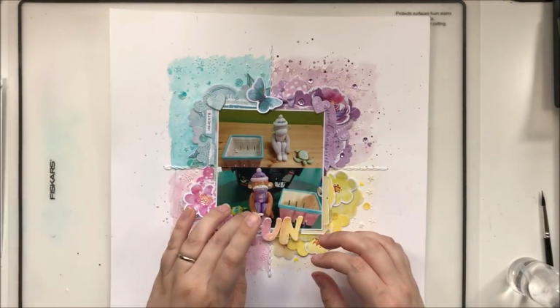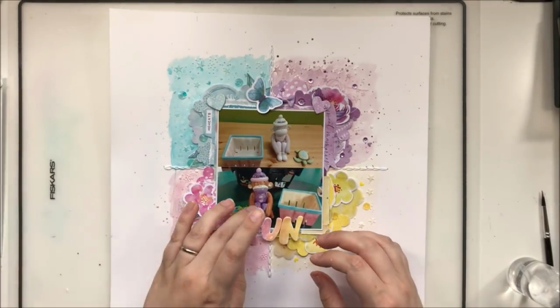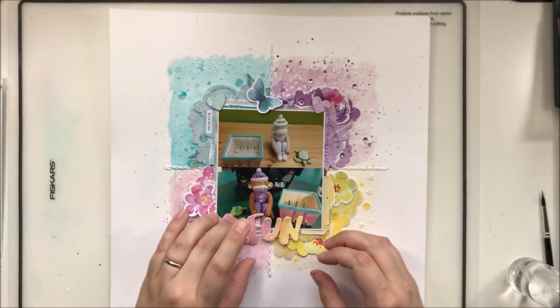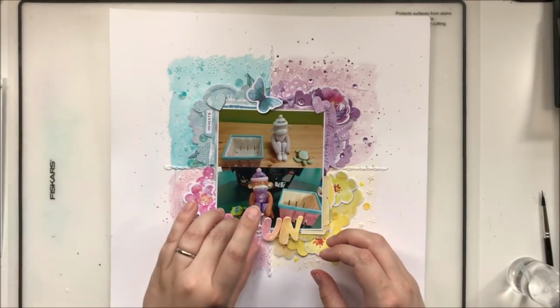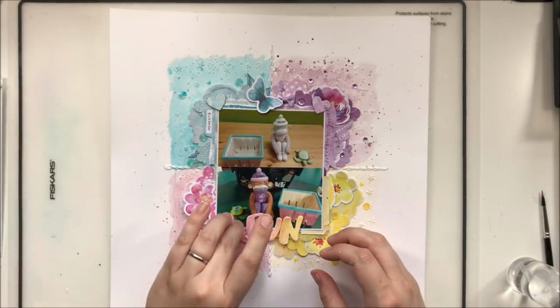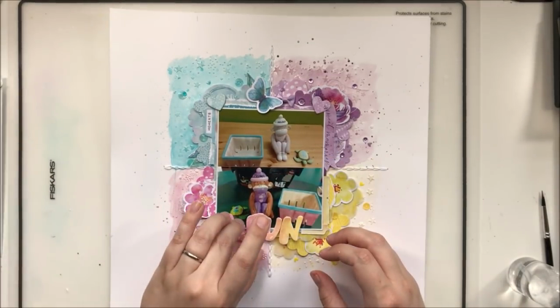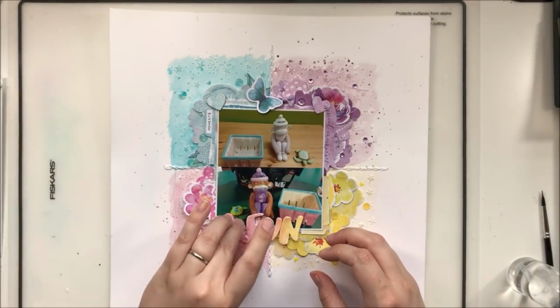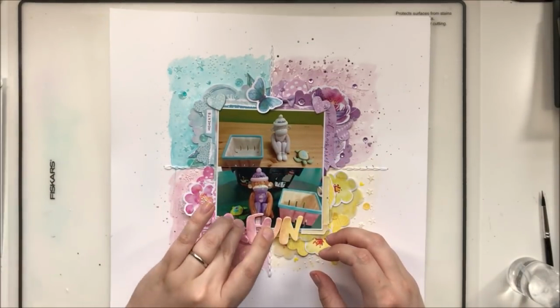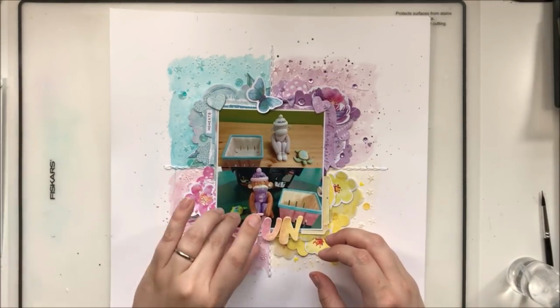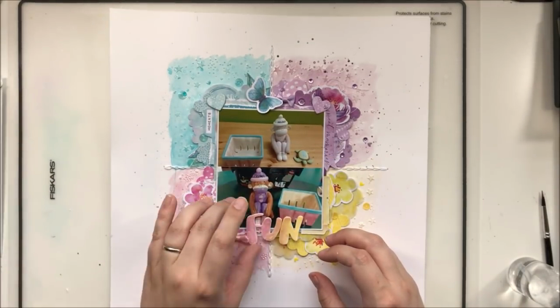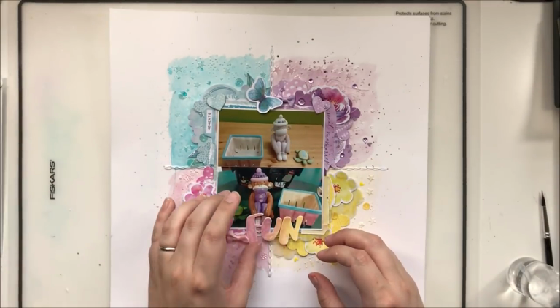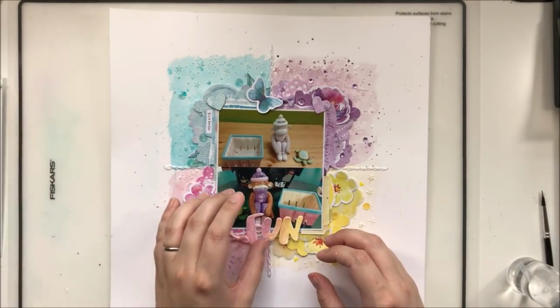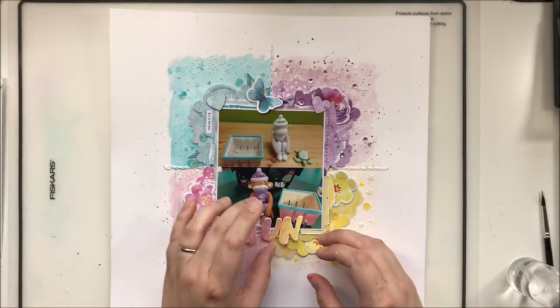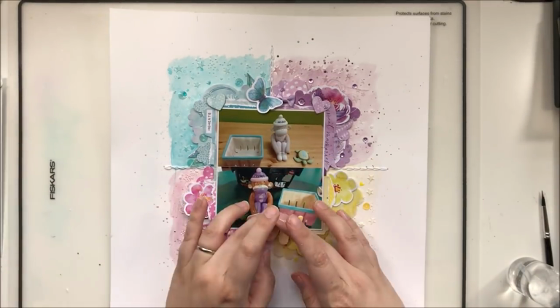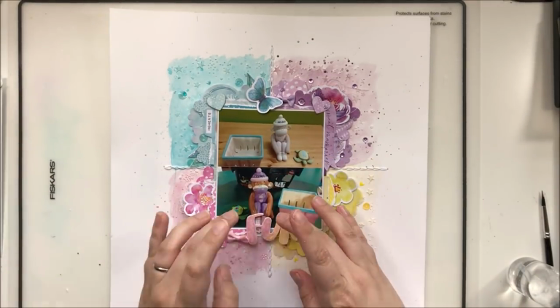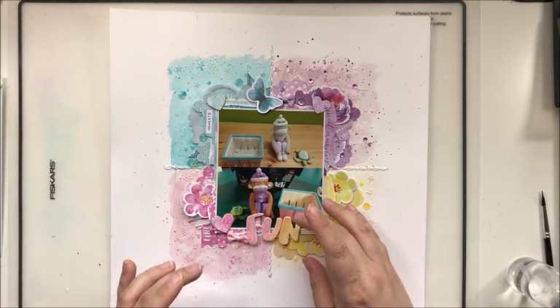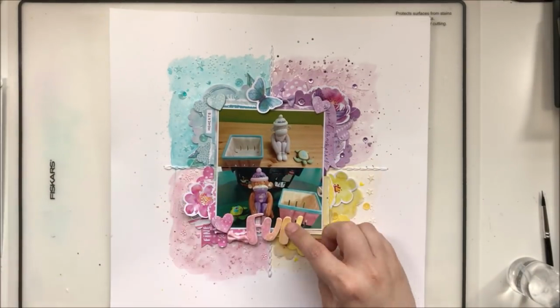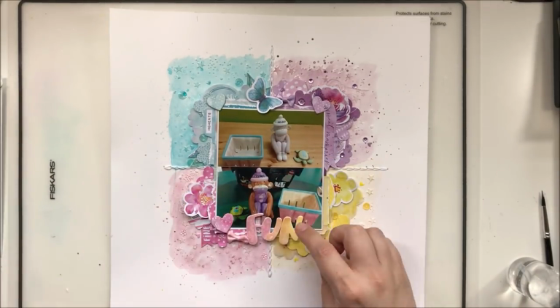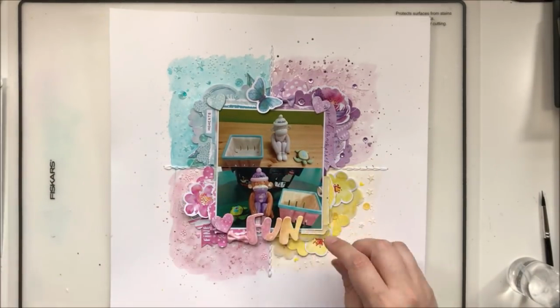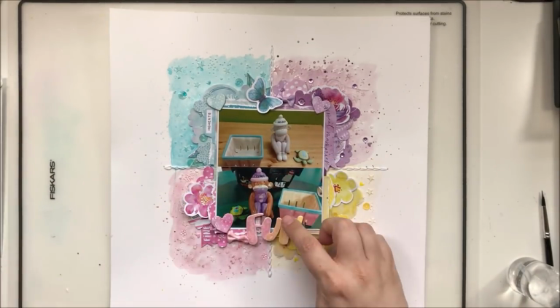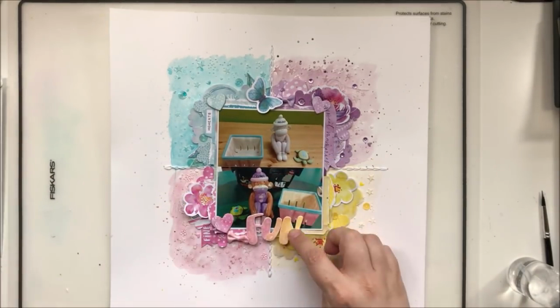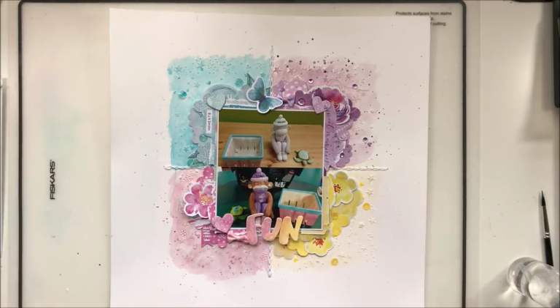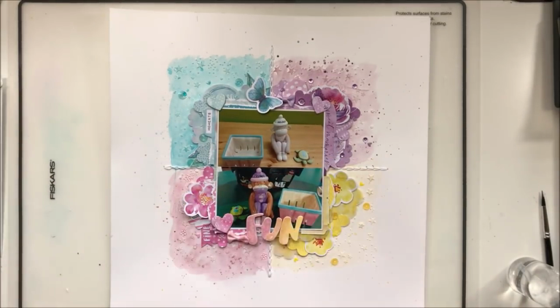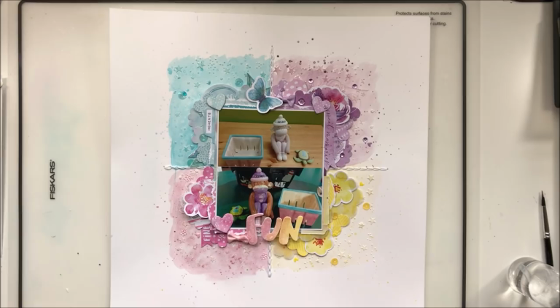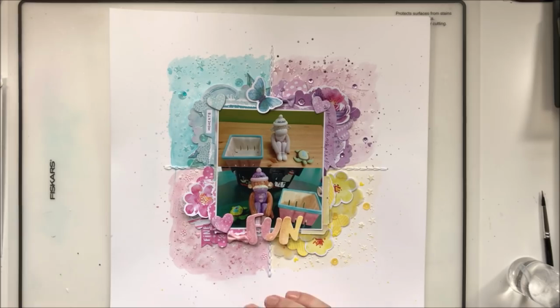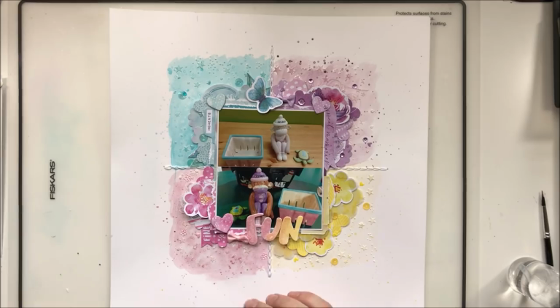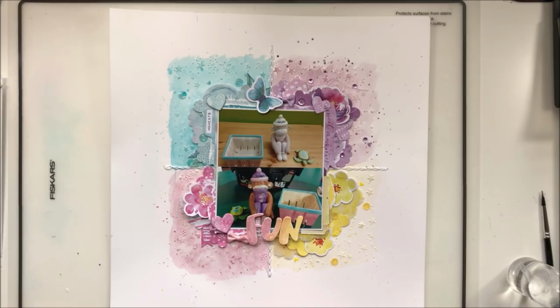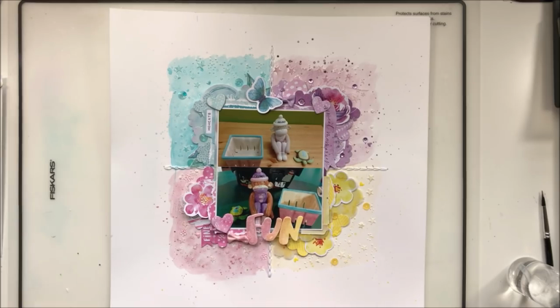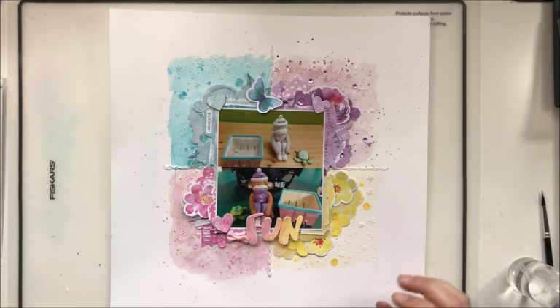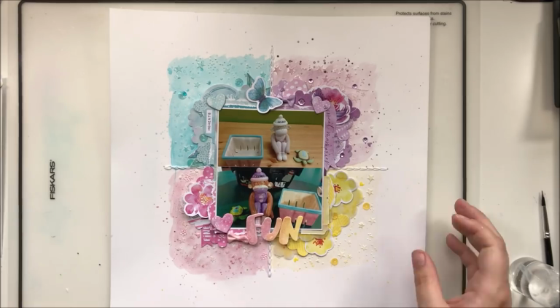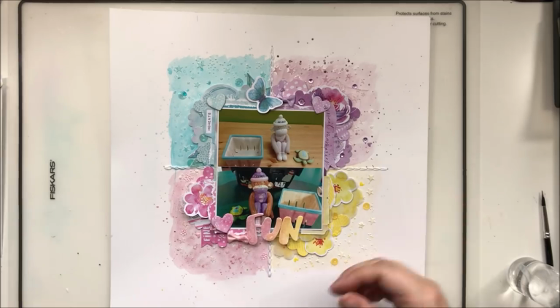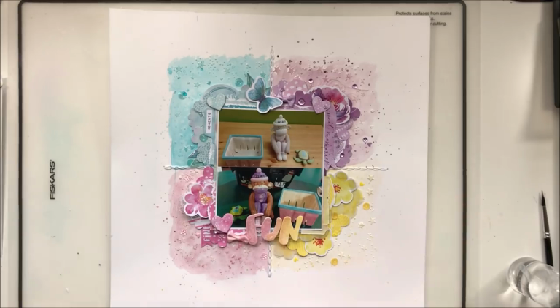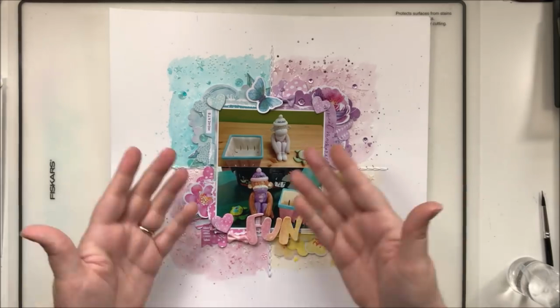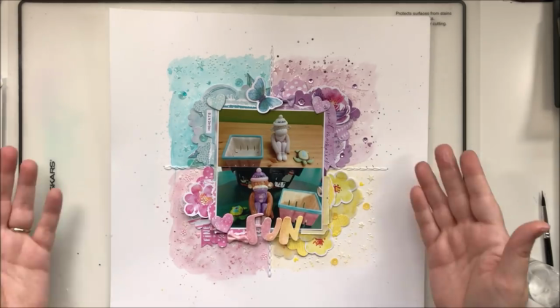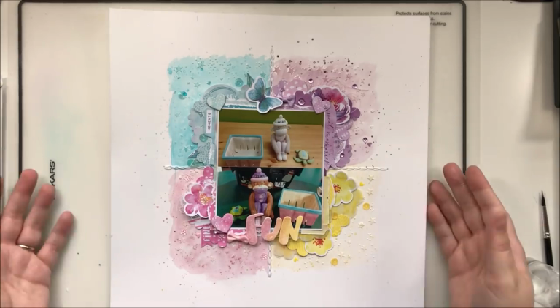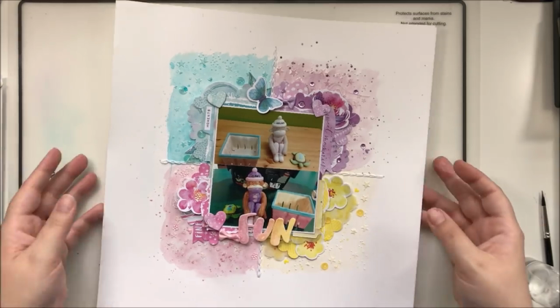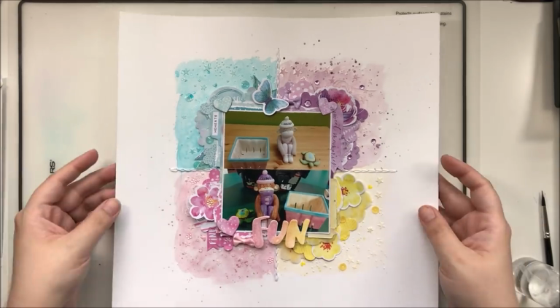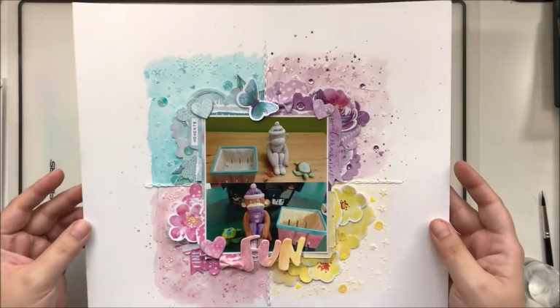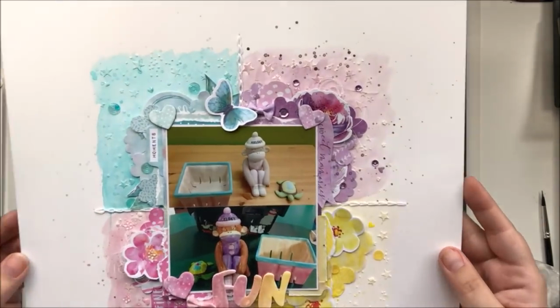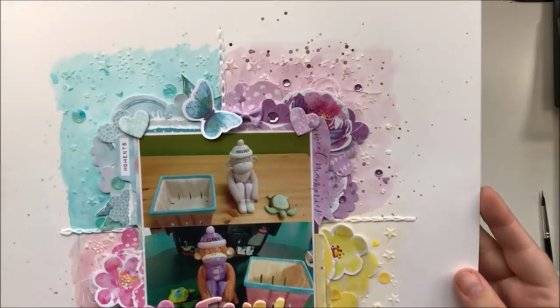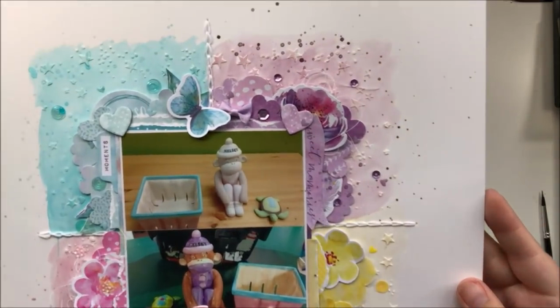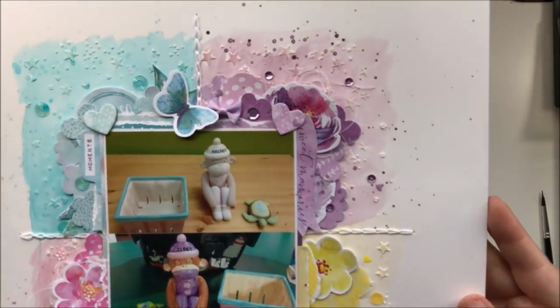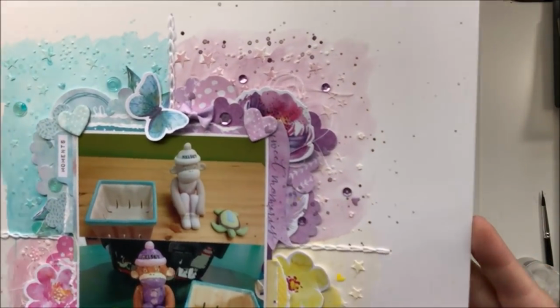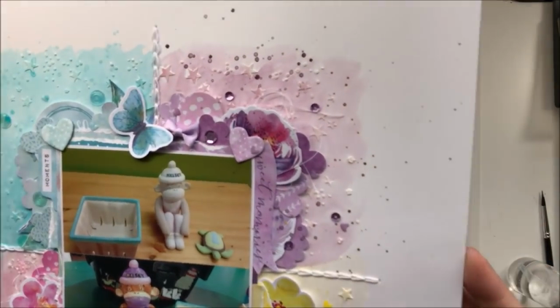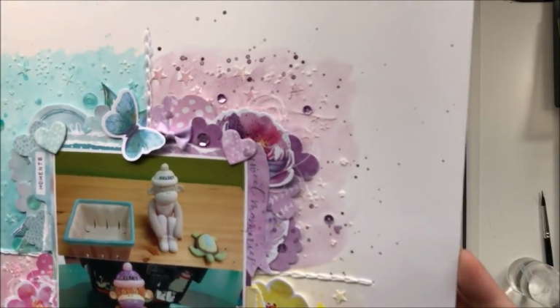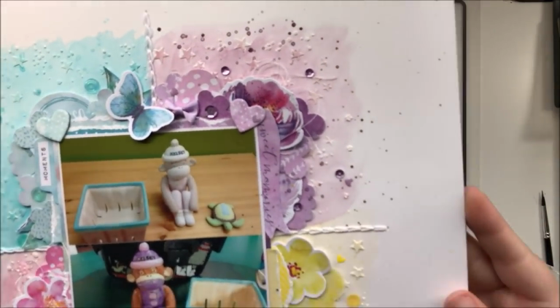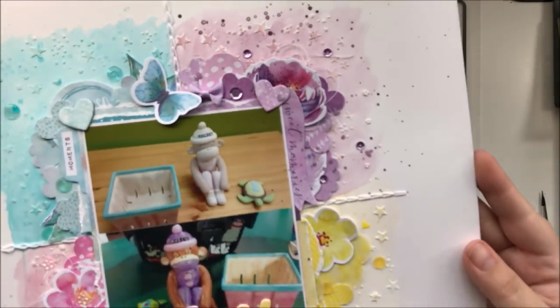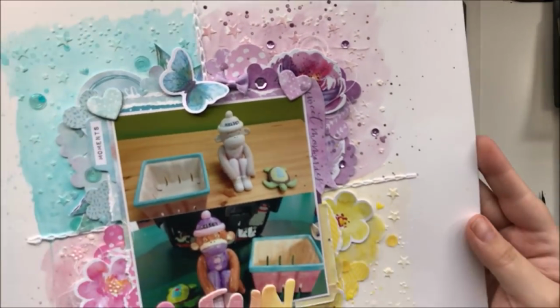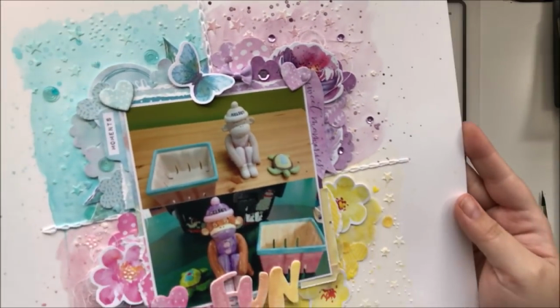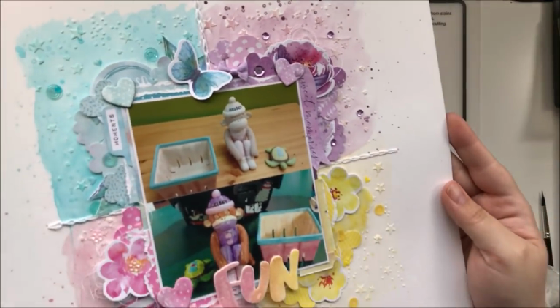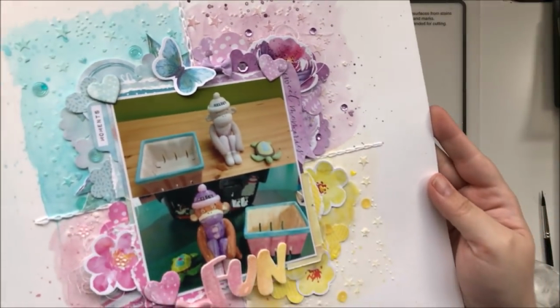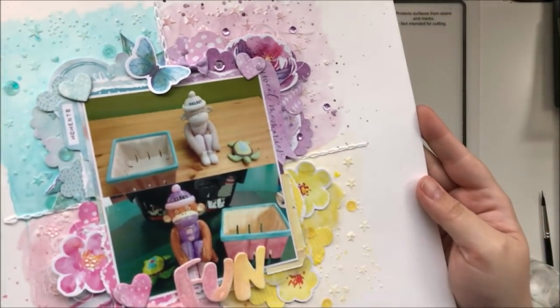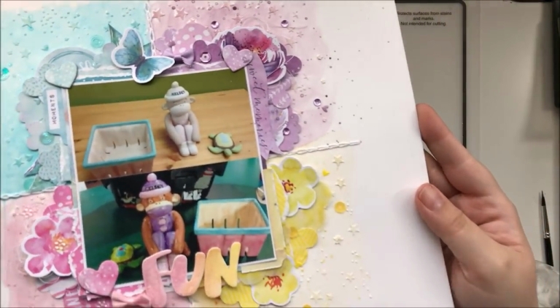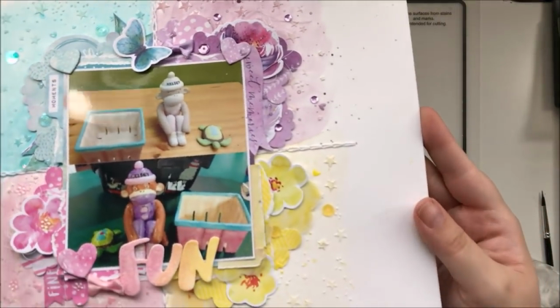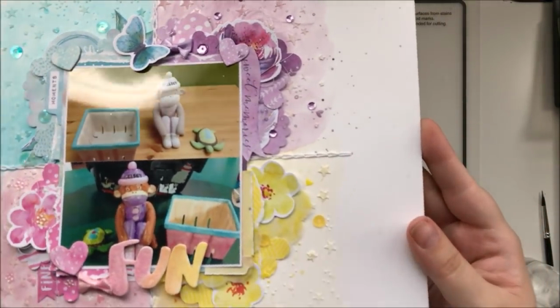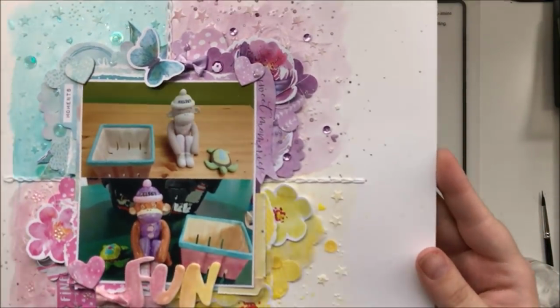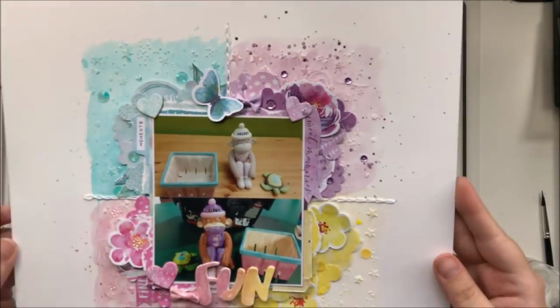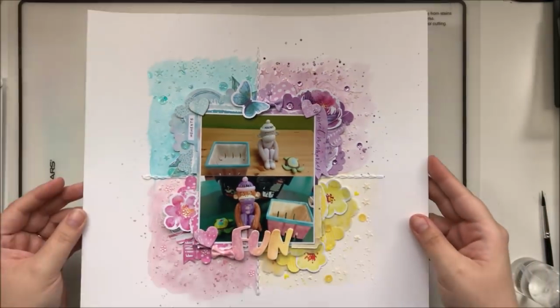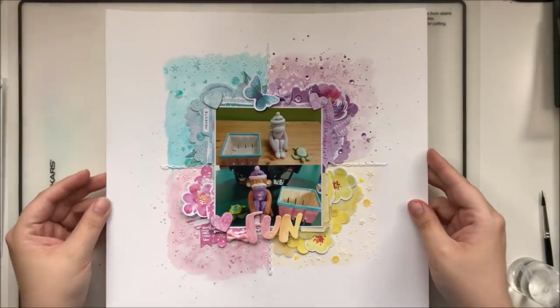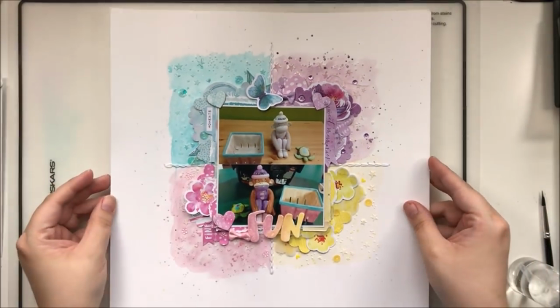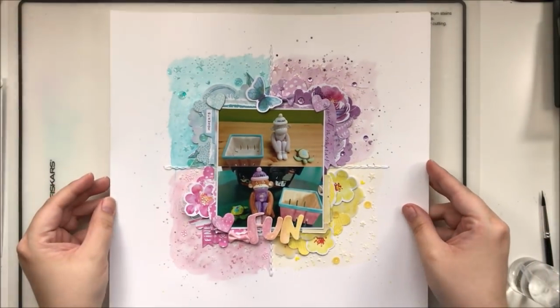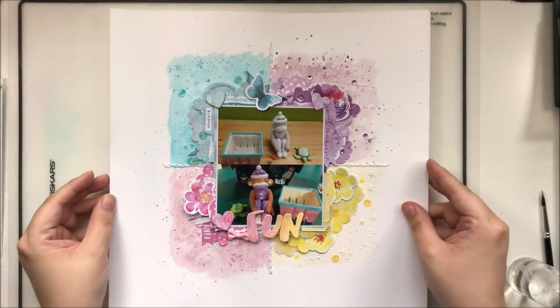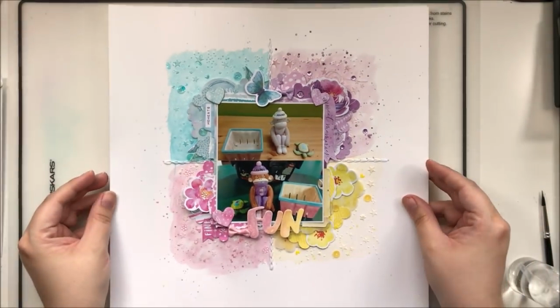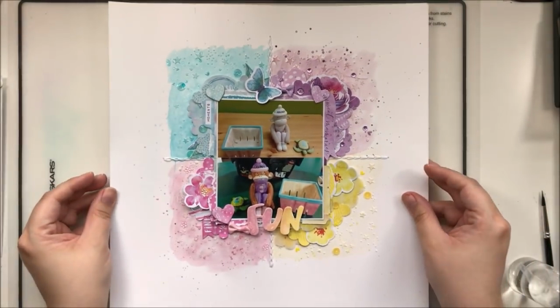Now it's done — check out all these details! I hope you enjoyed this process. I hope you will check out the rest of our Scrap Lift Sunday videos. Thanks for joining me, guys — until next time, bye bye!